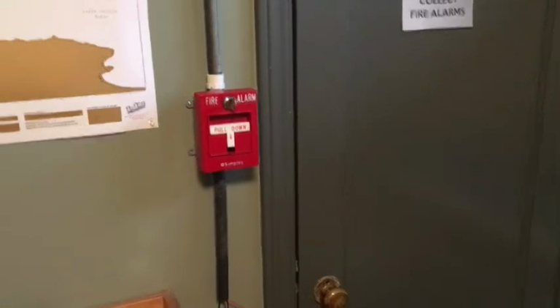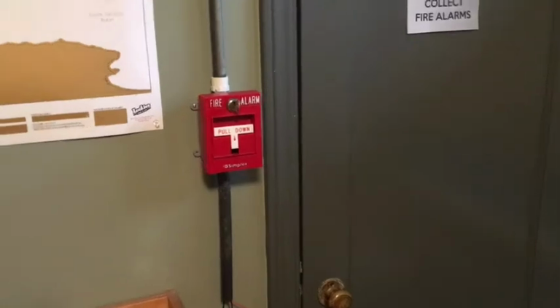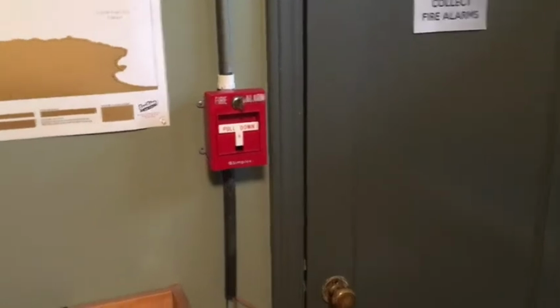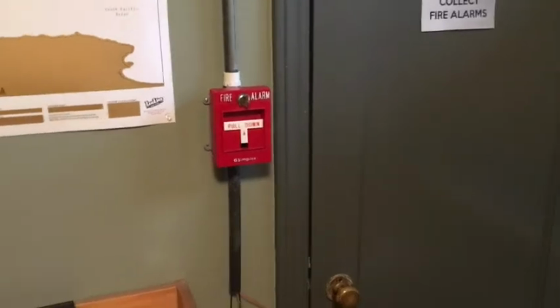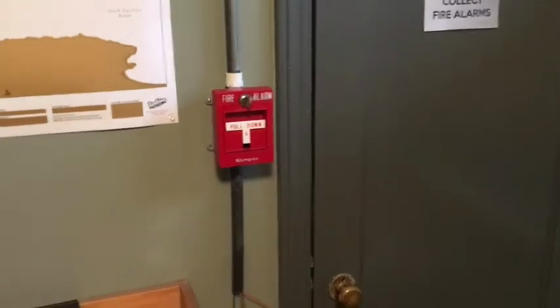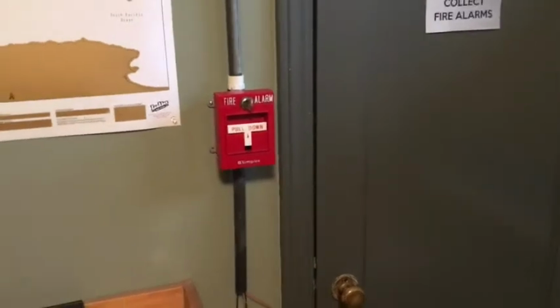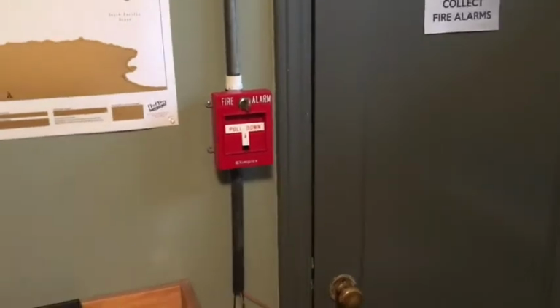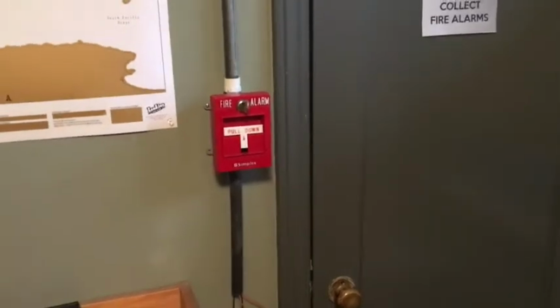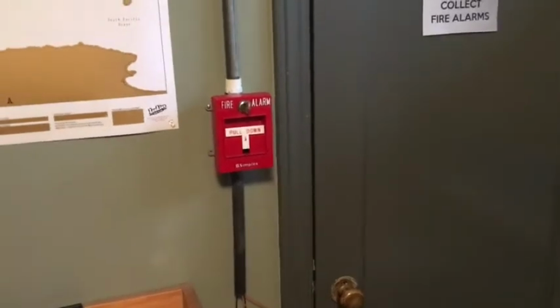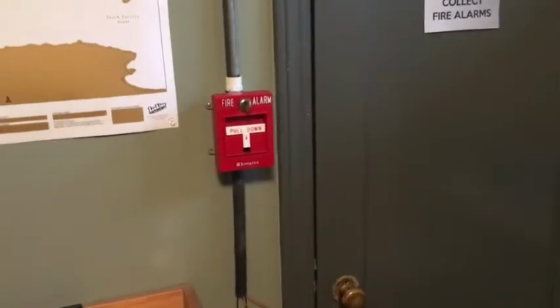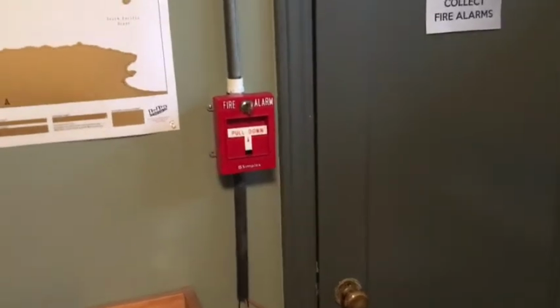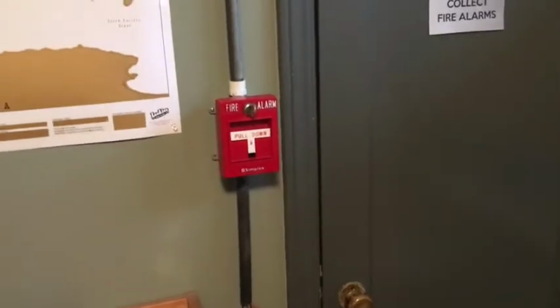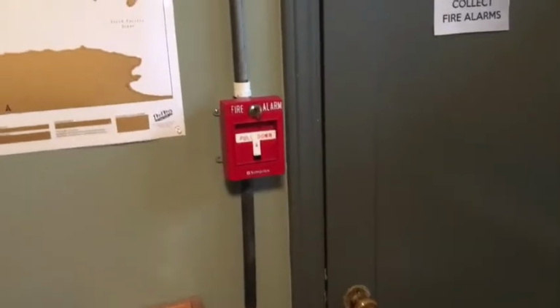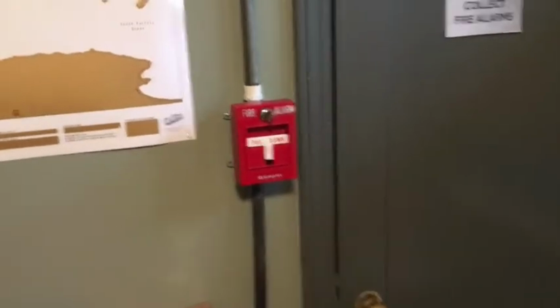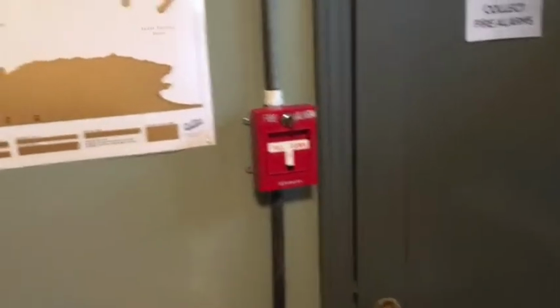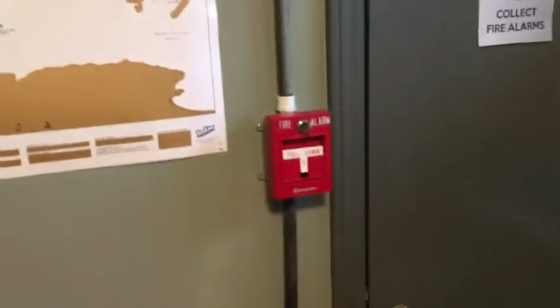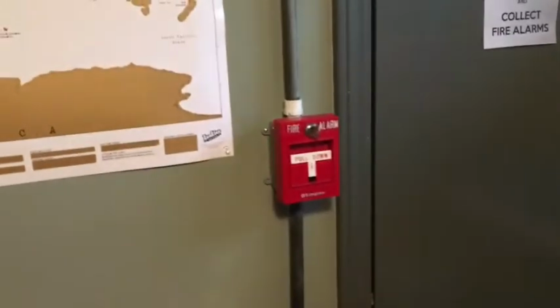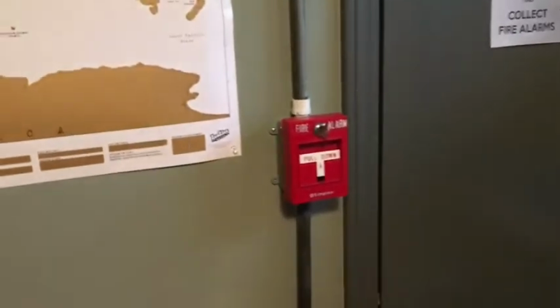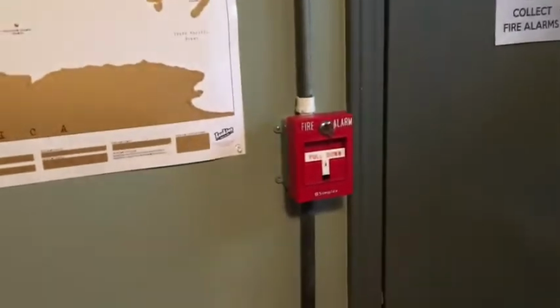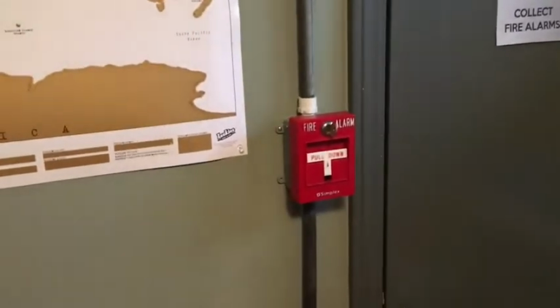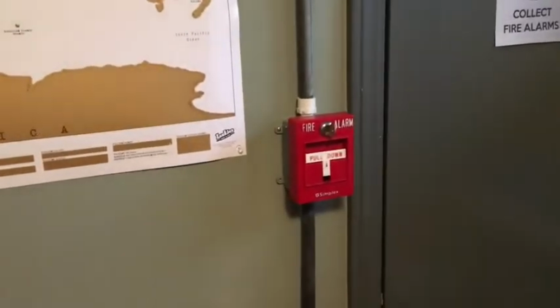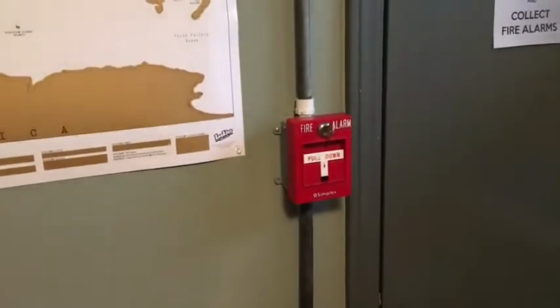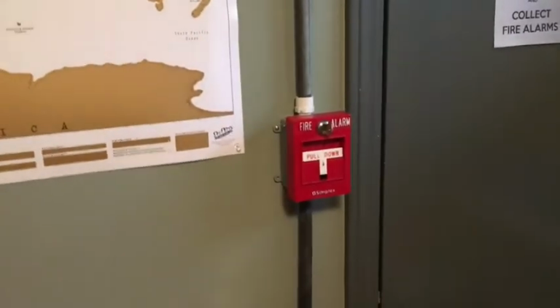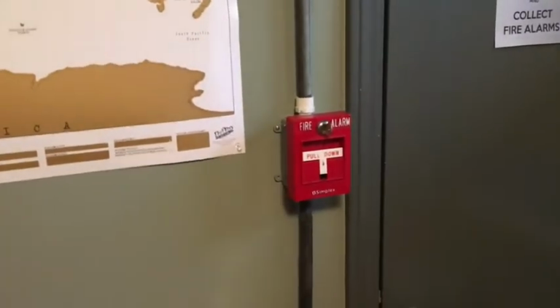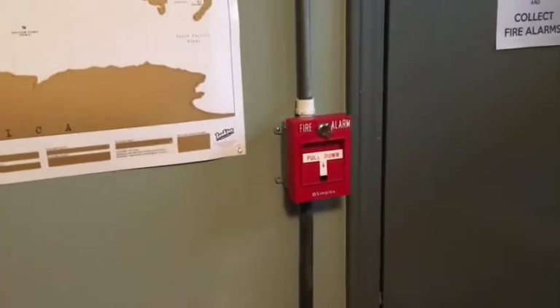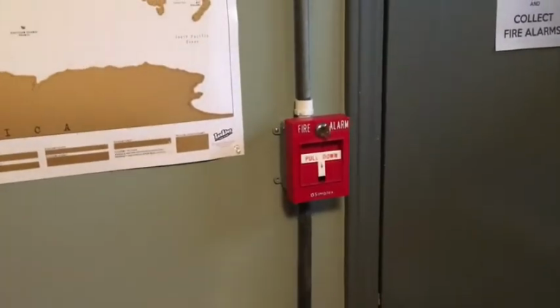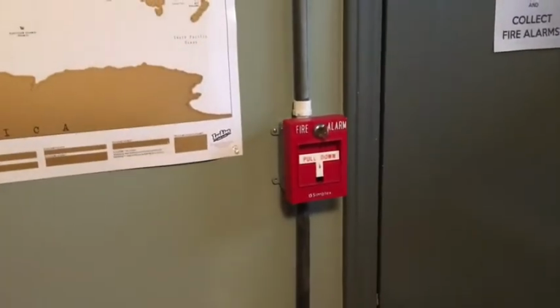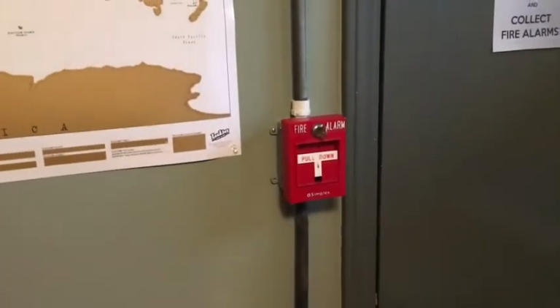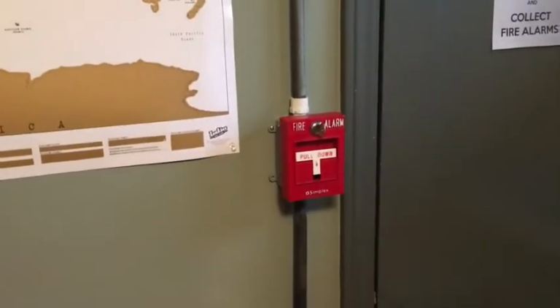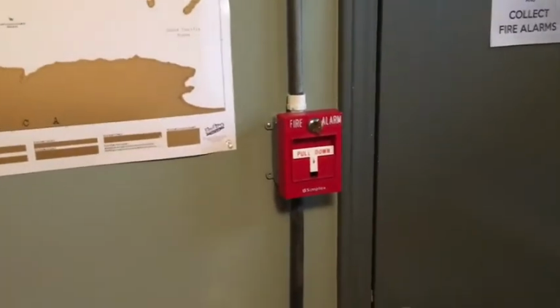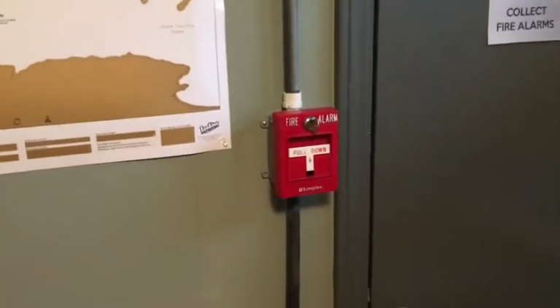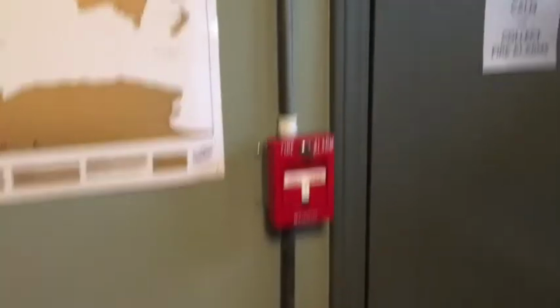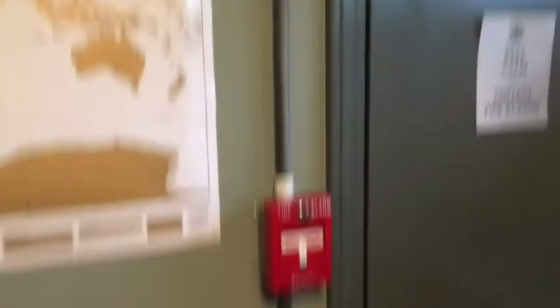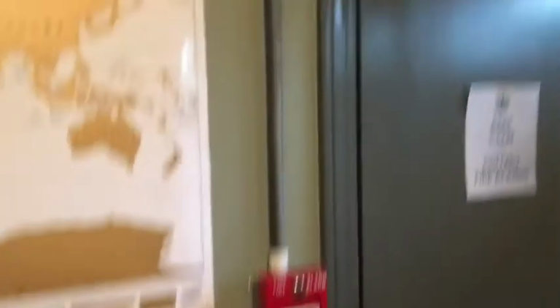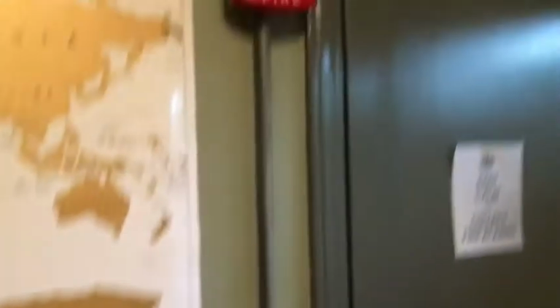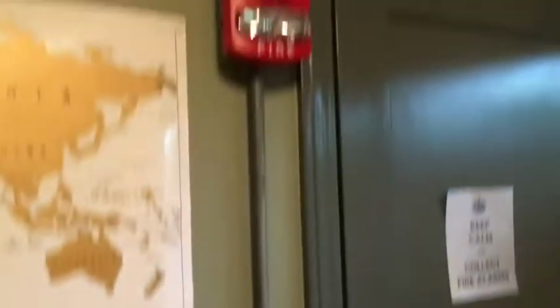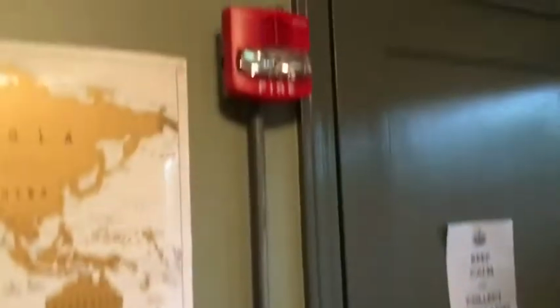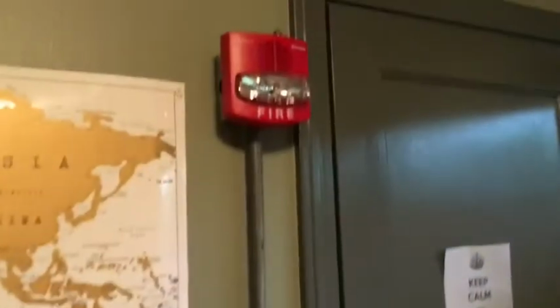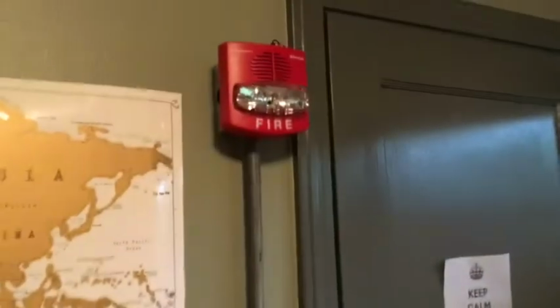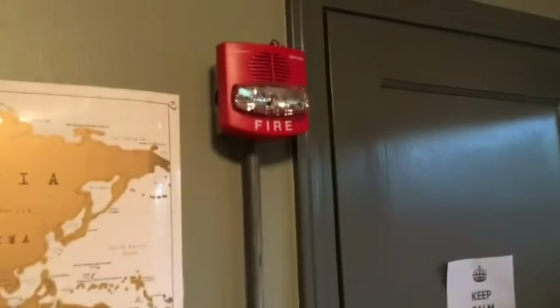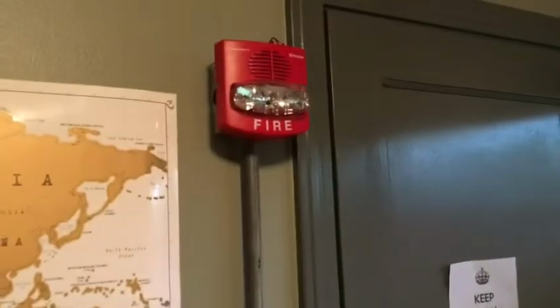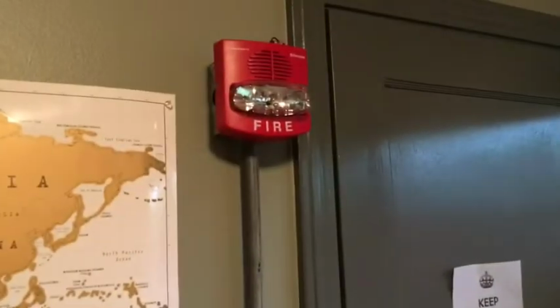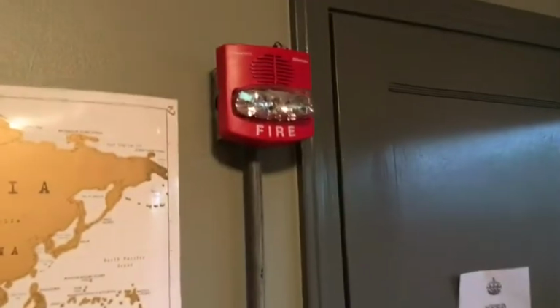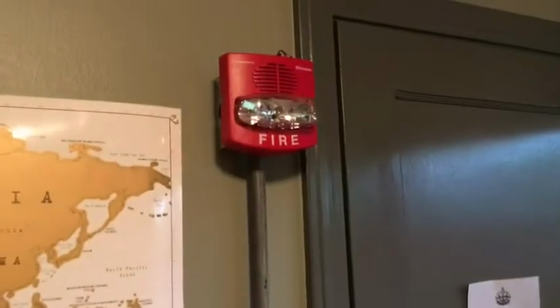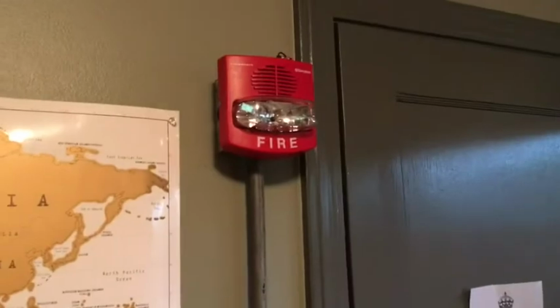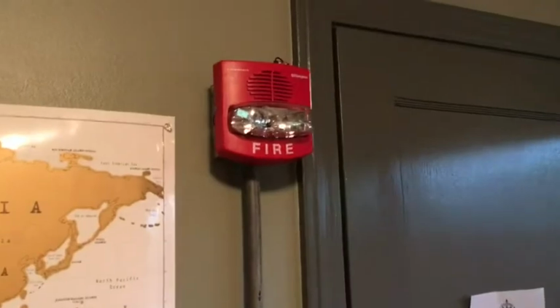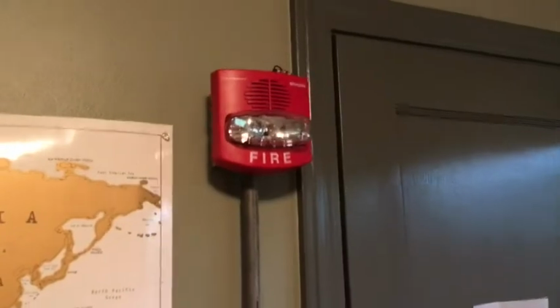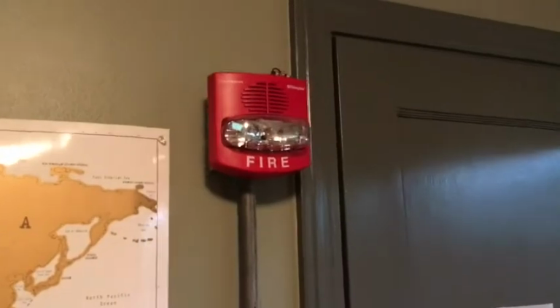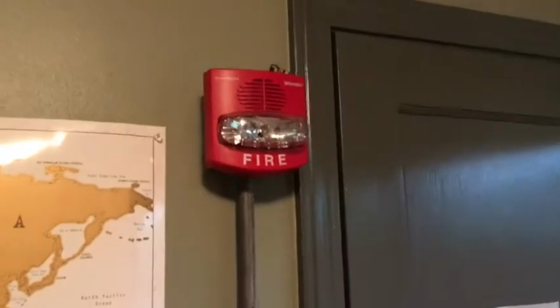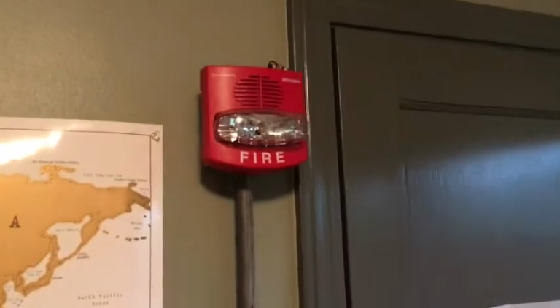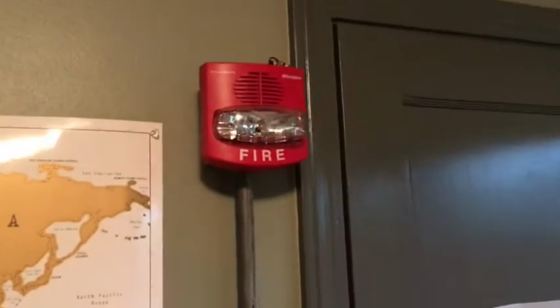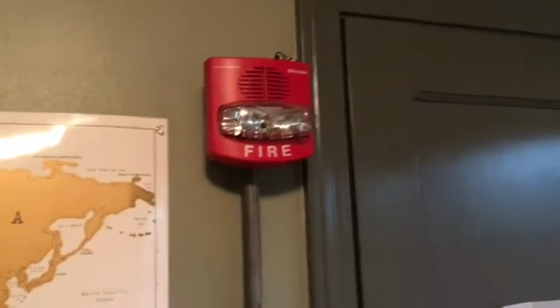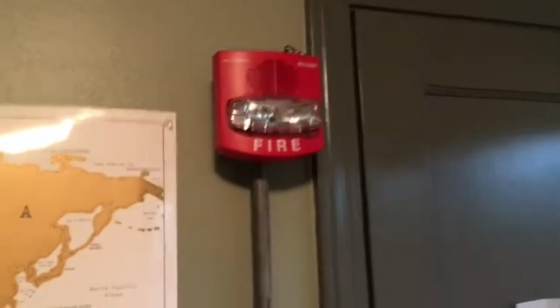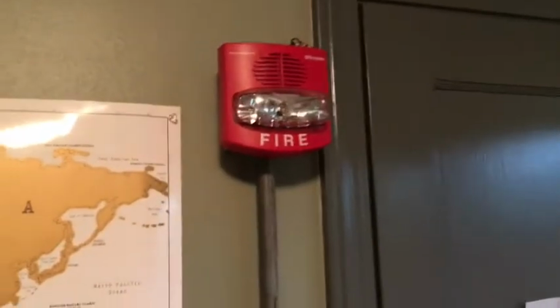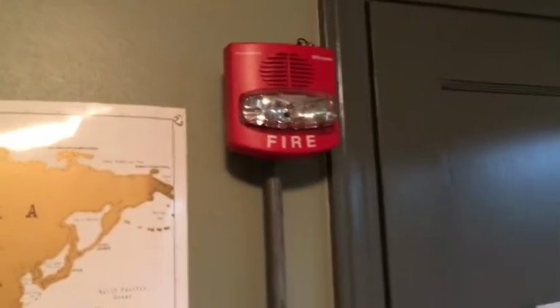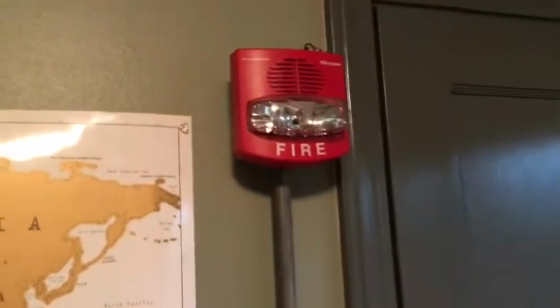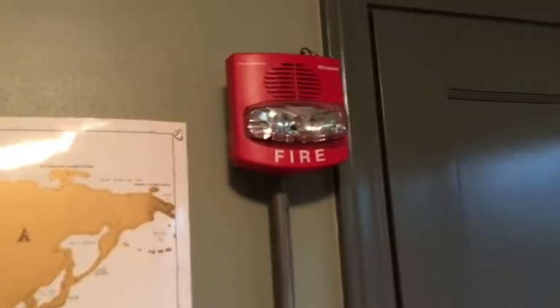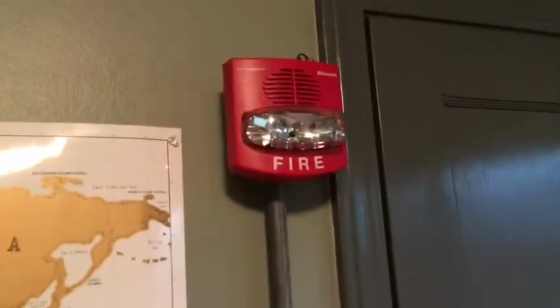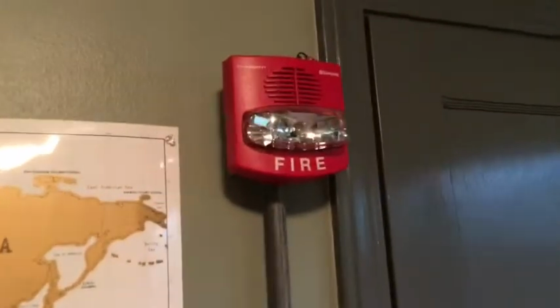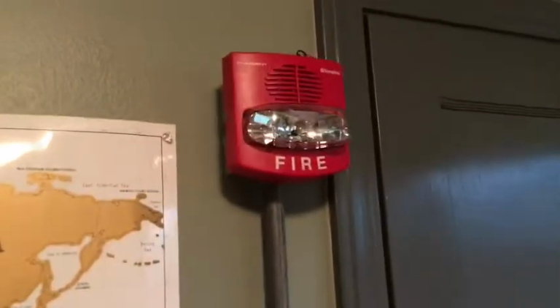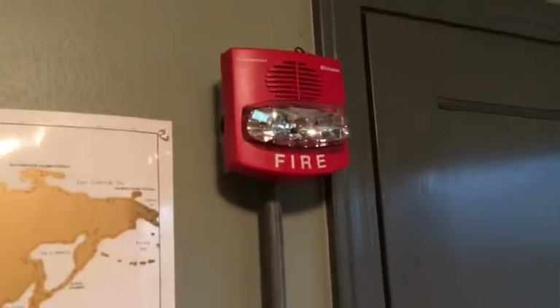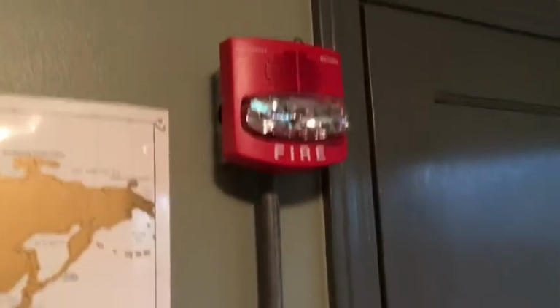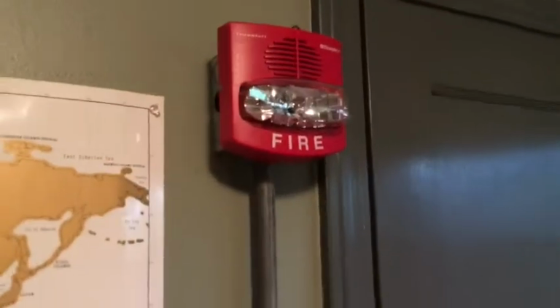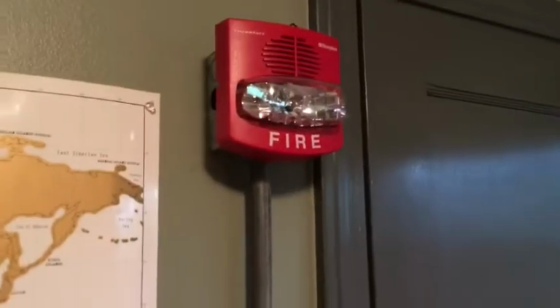Hey guys, it's Carter from Wheel of Fire Alarms here, and today we're going to do some more Simplex True Alert hacking.